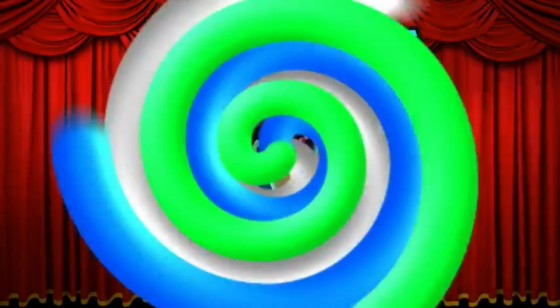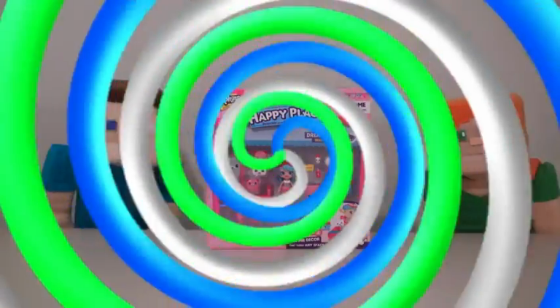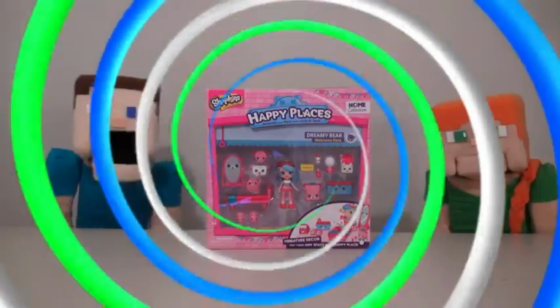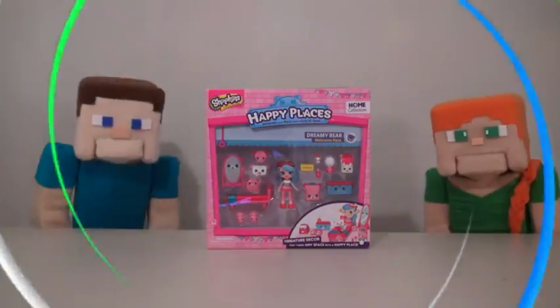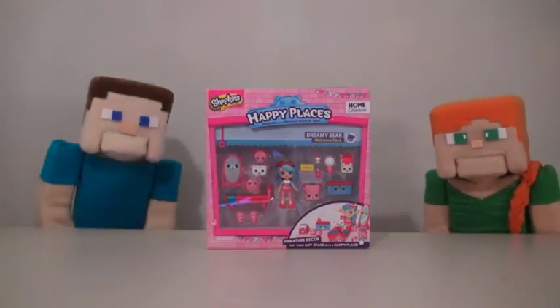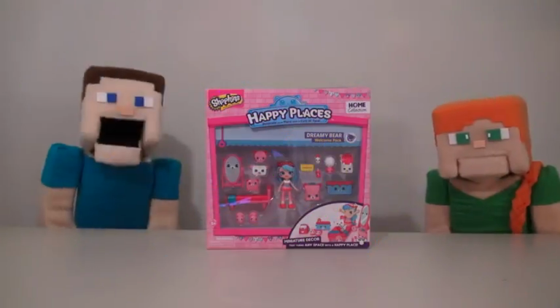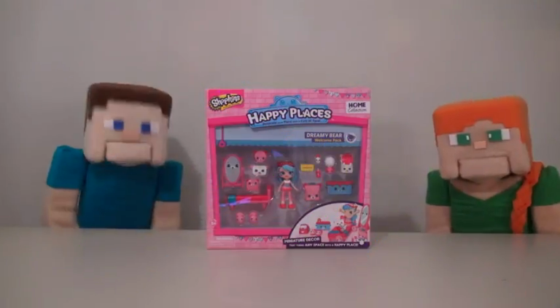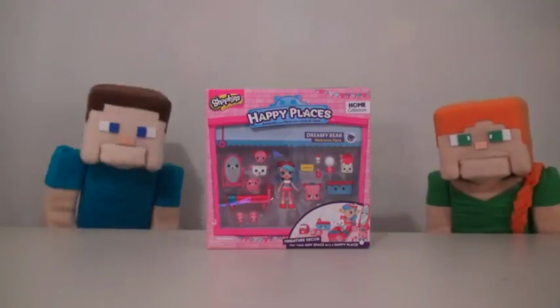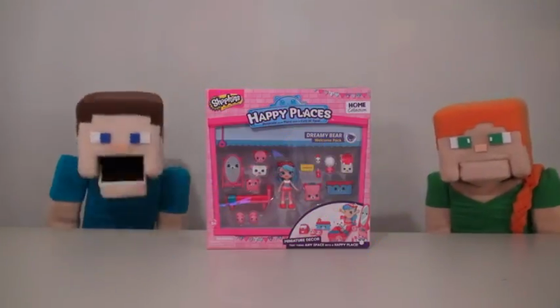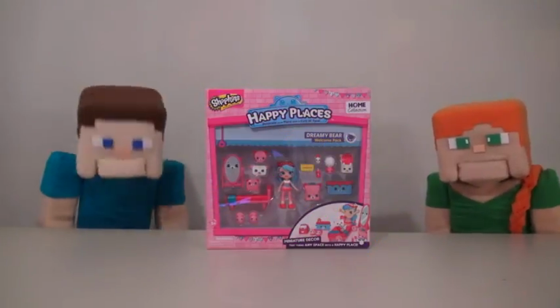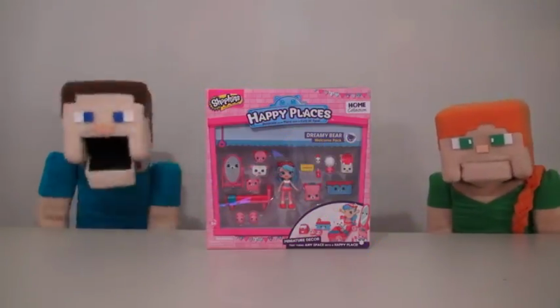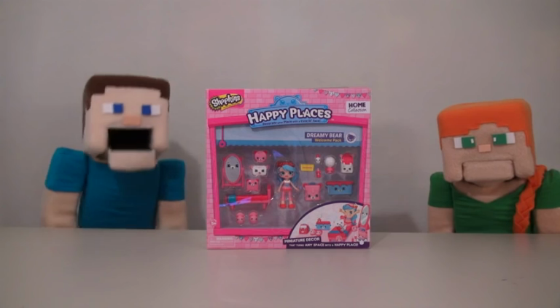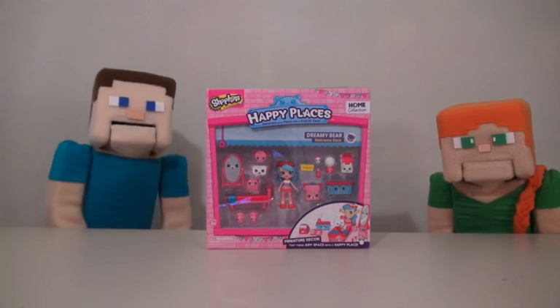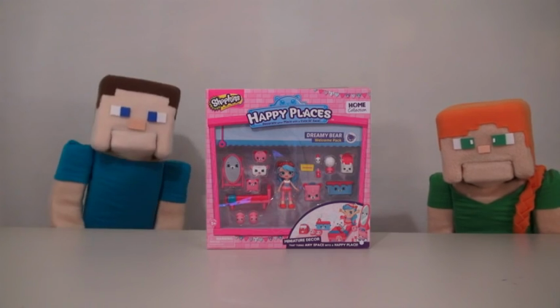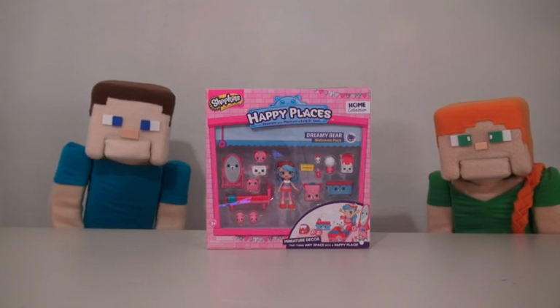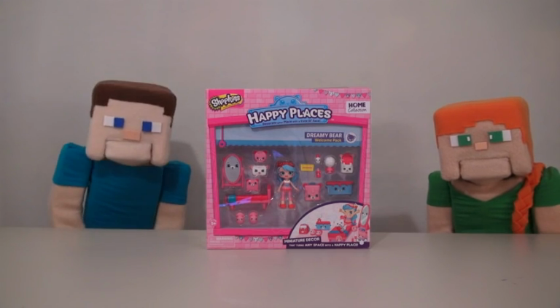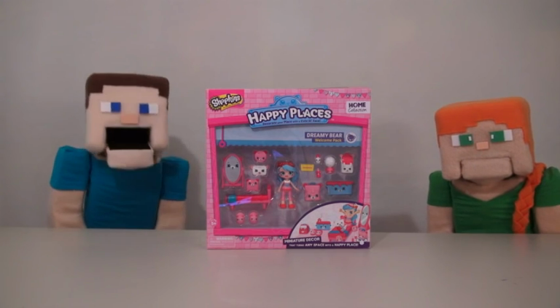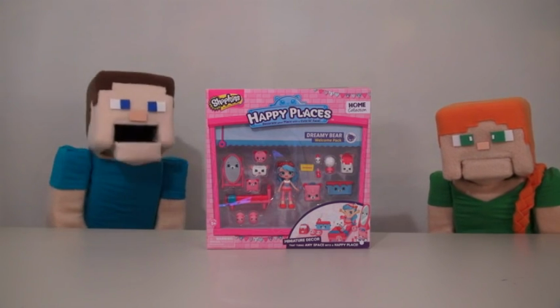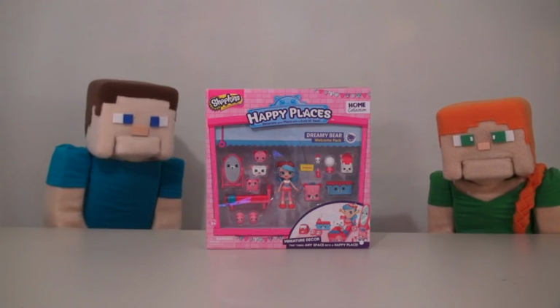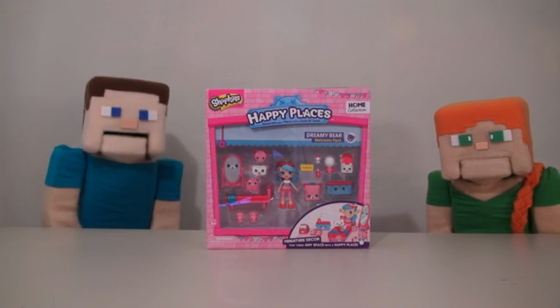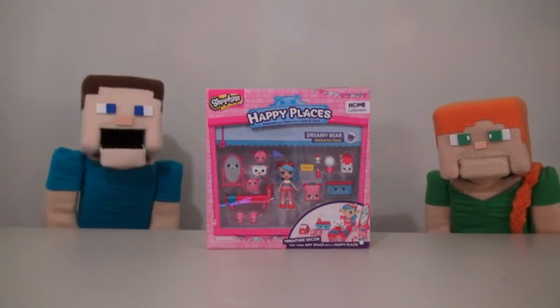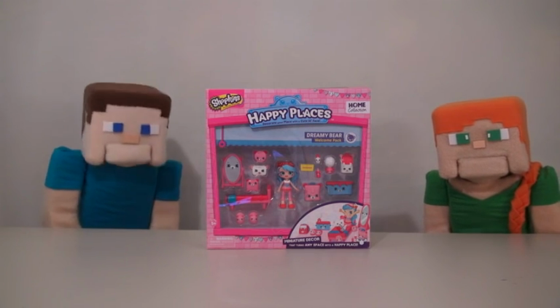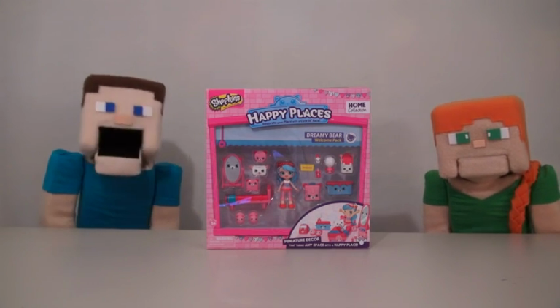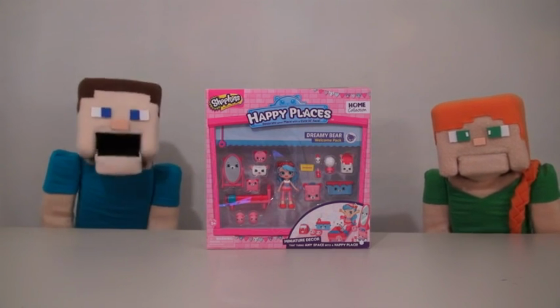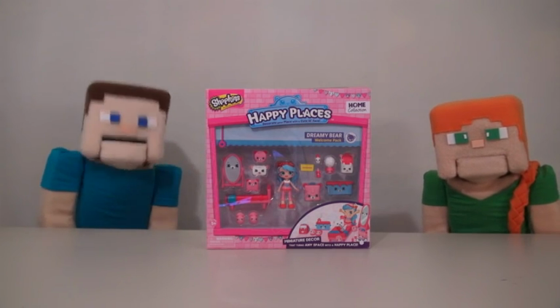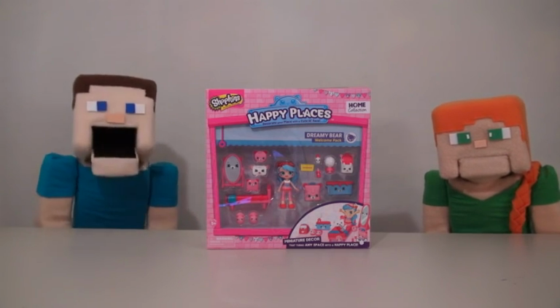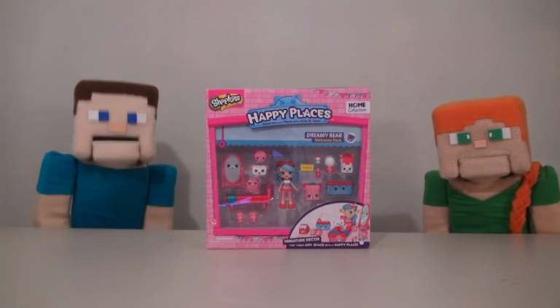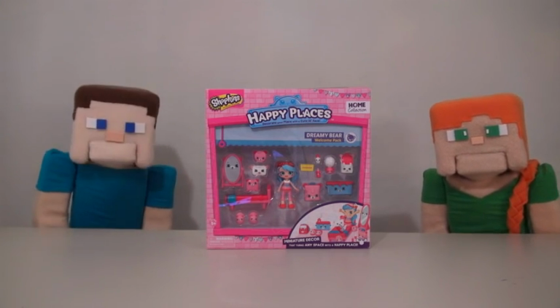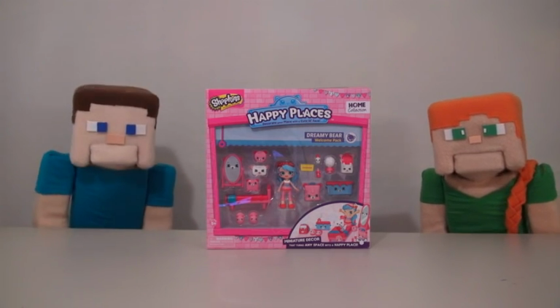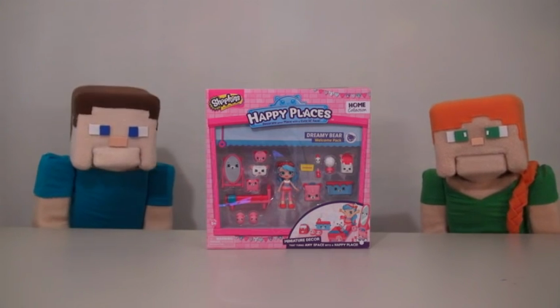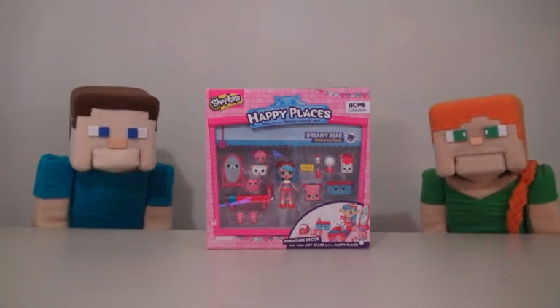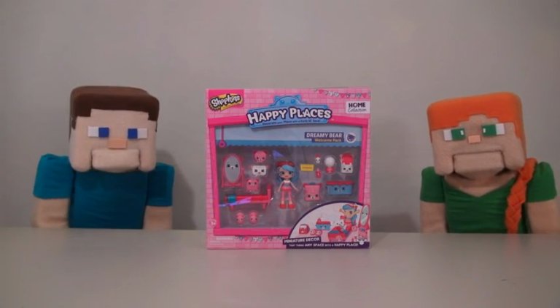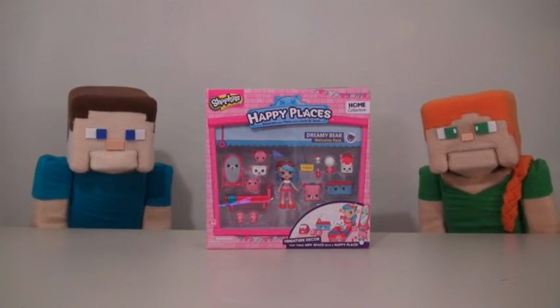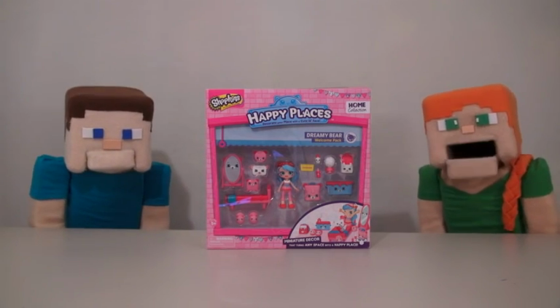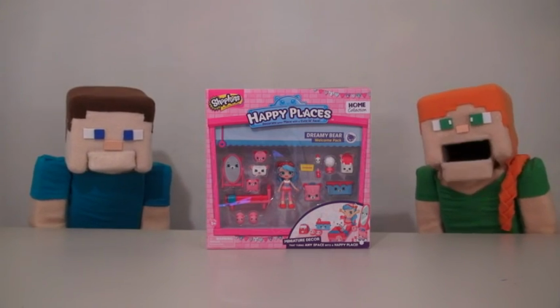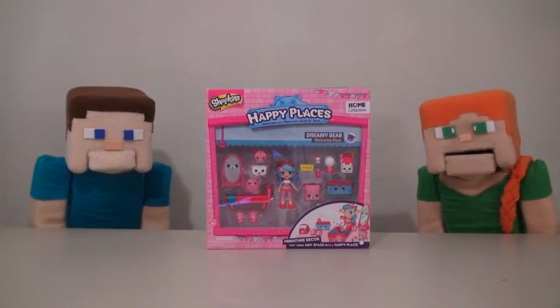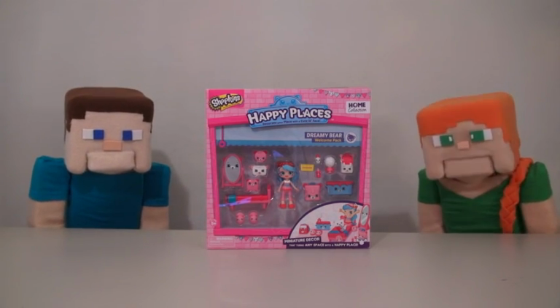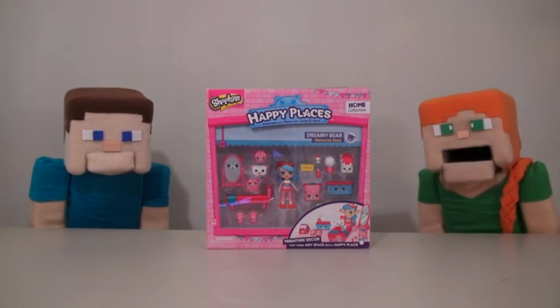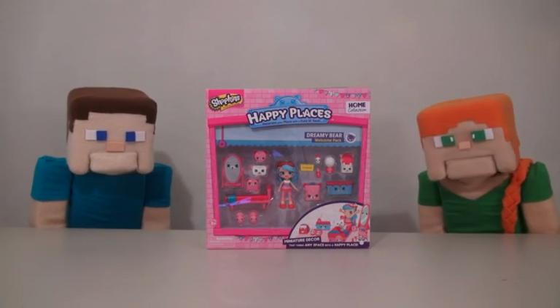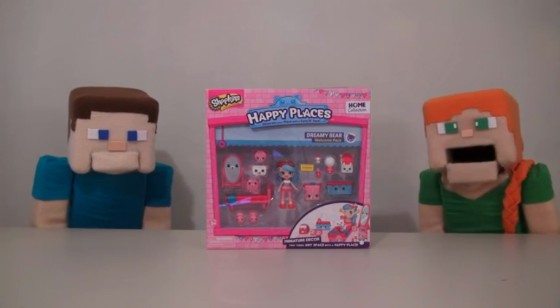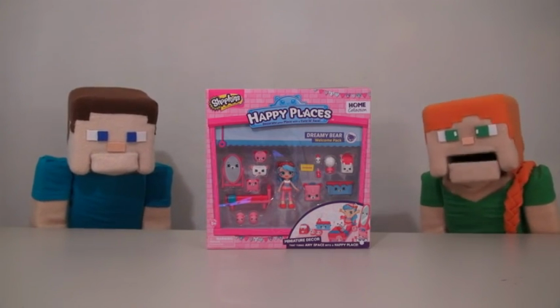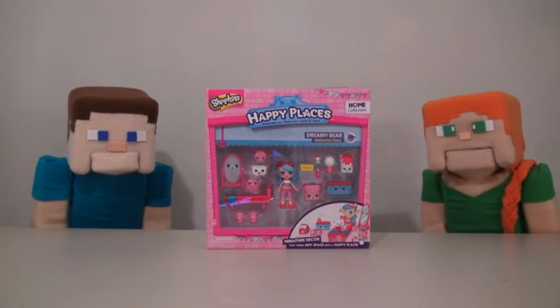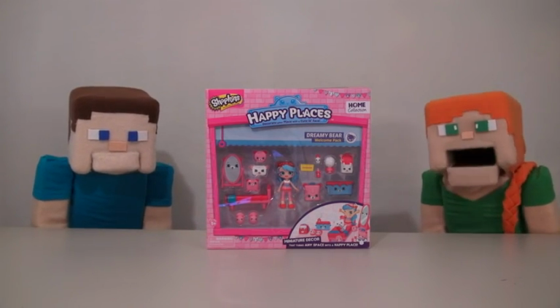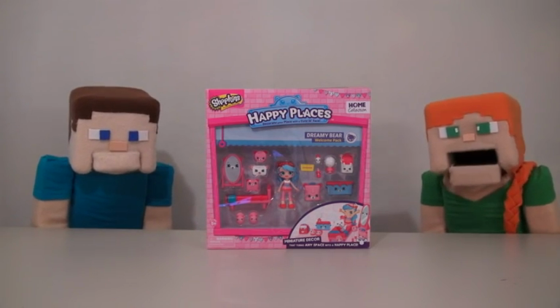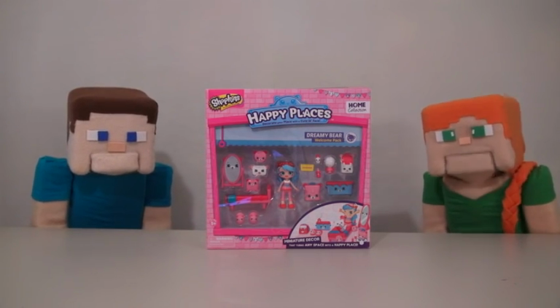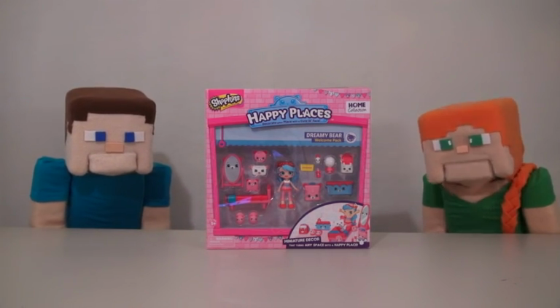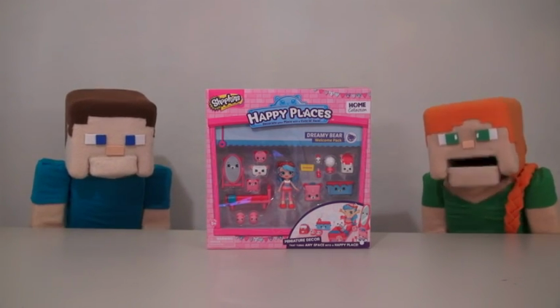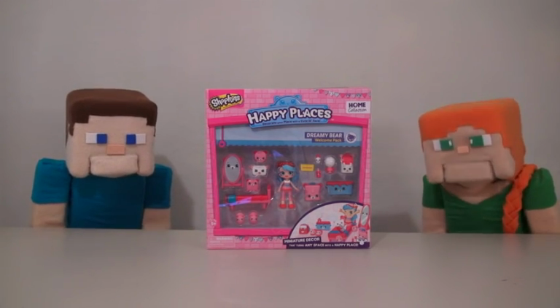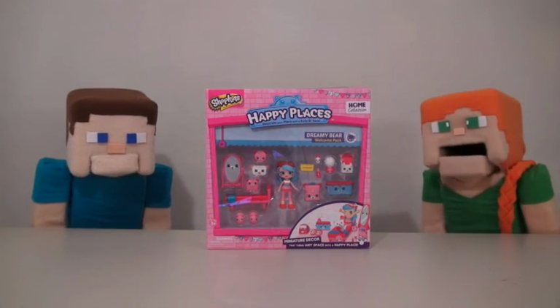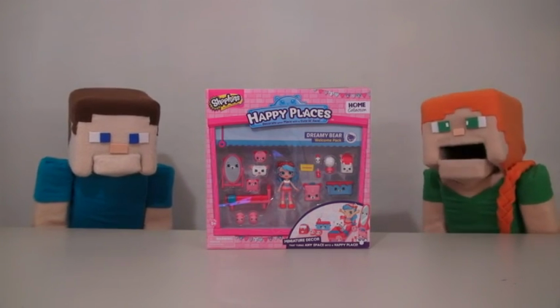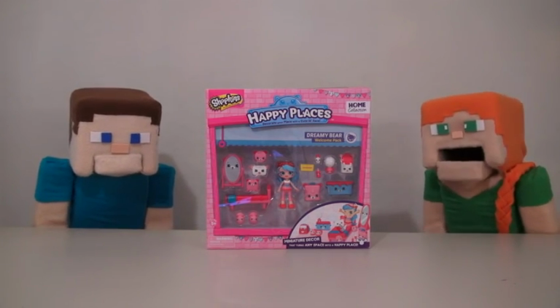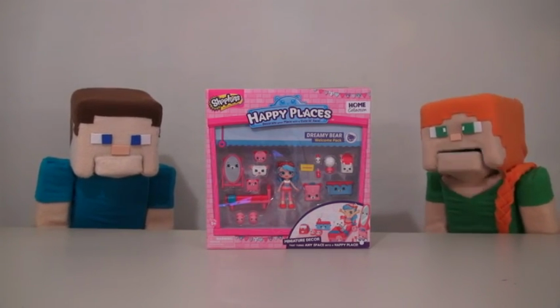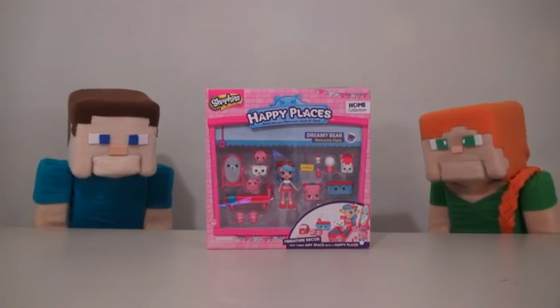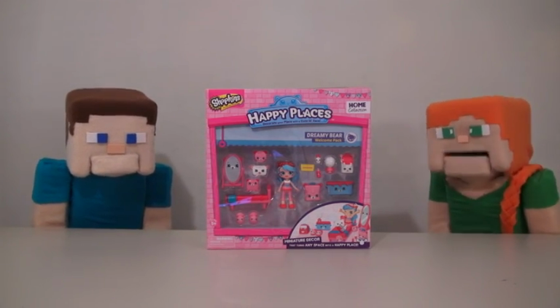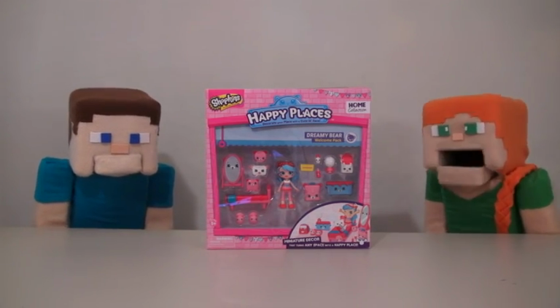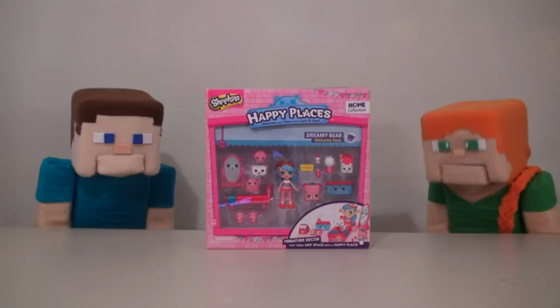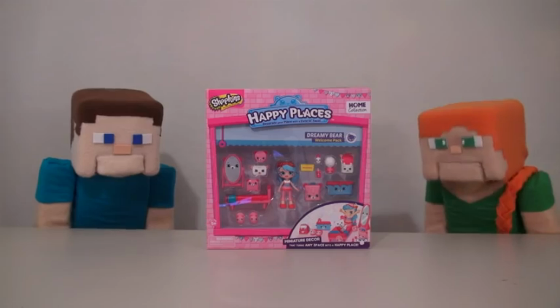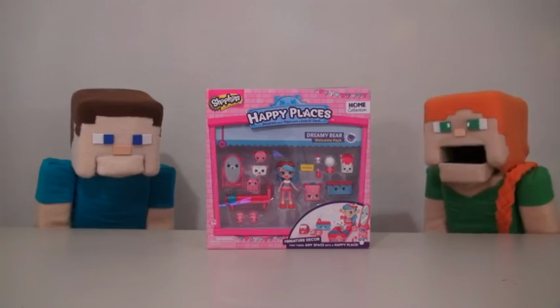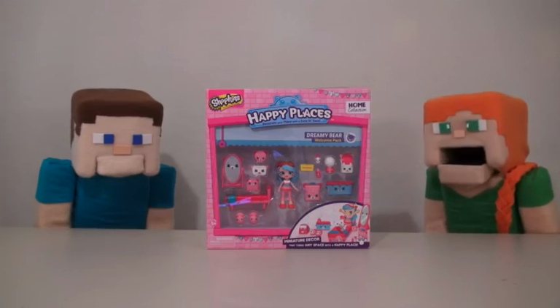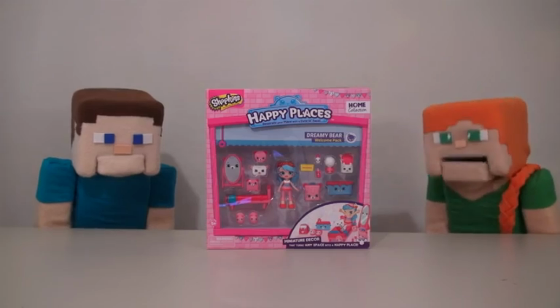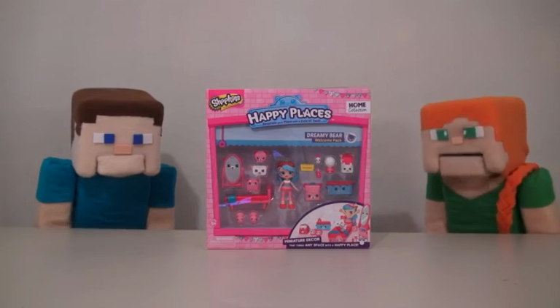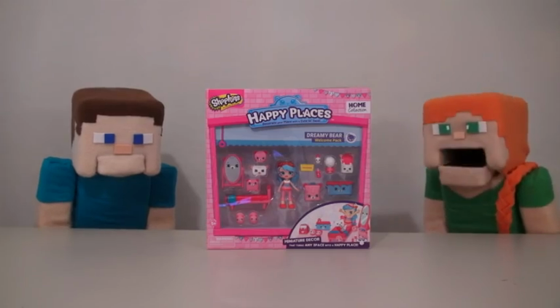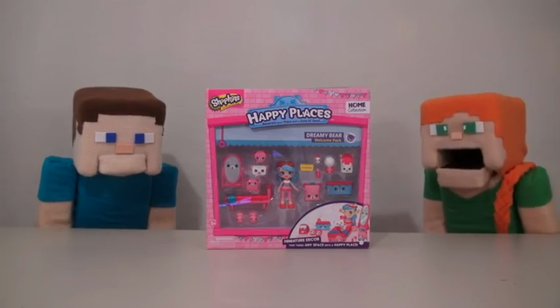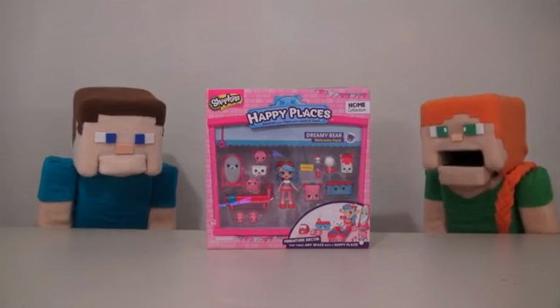Hey kids, Puppet Steve here, and tonight I'm here with Puppet and Alex. Today we're reviewing the Happy Places Dreamy Bear Bedroom.